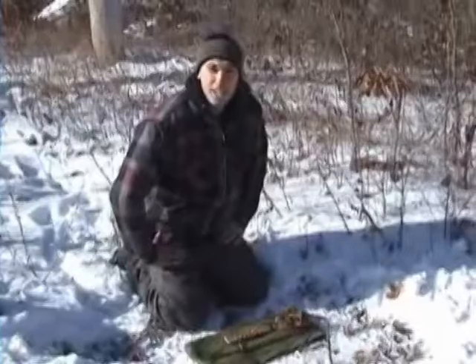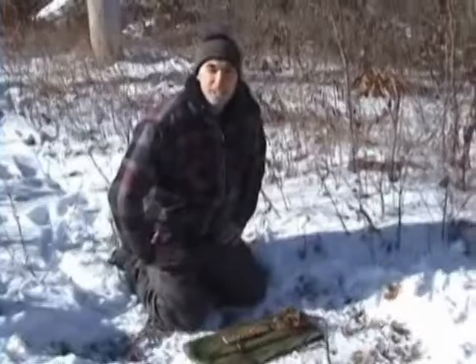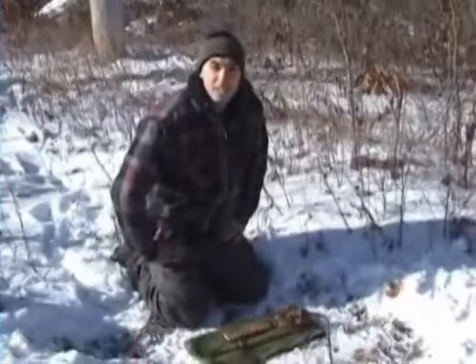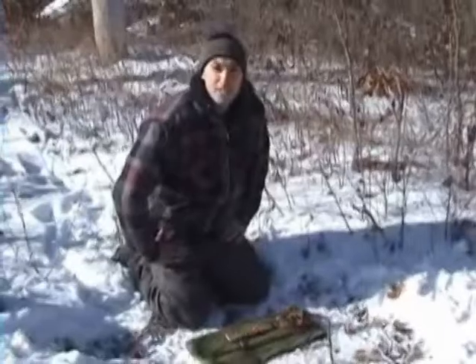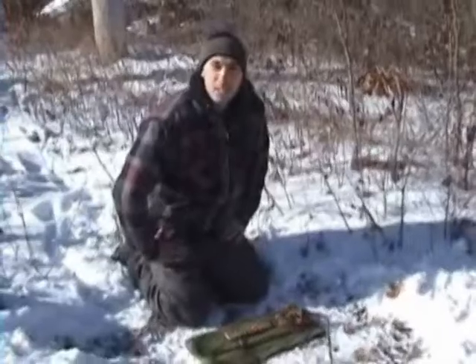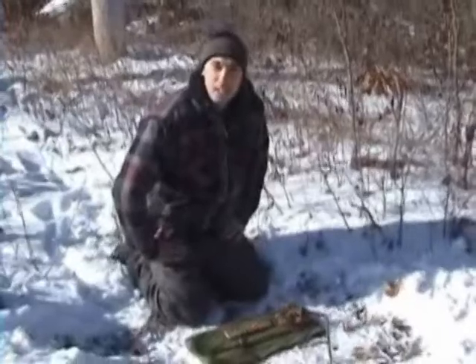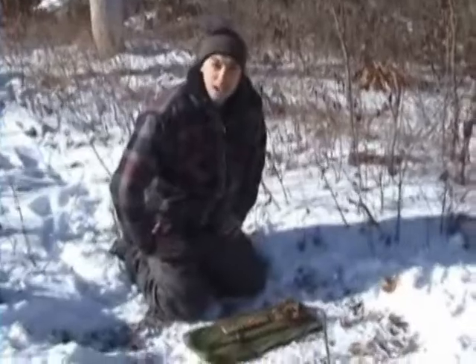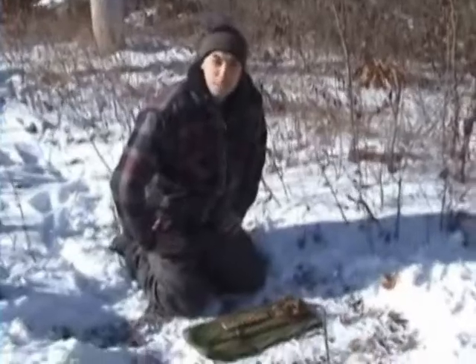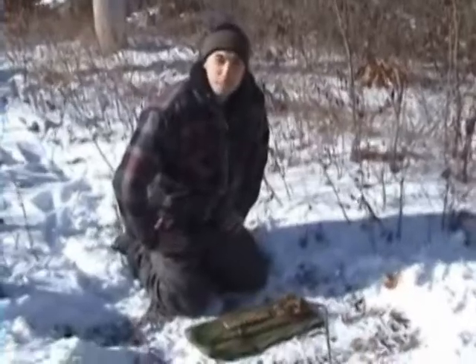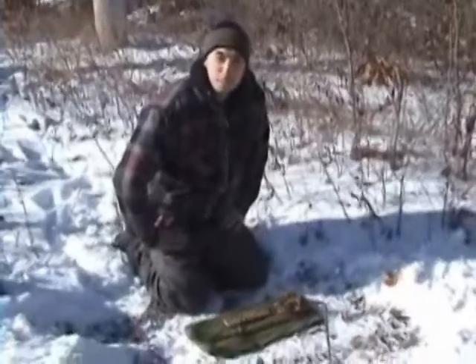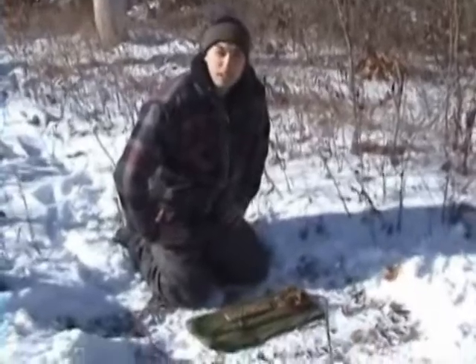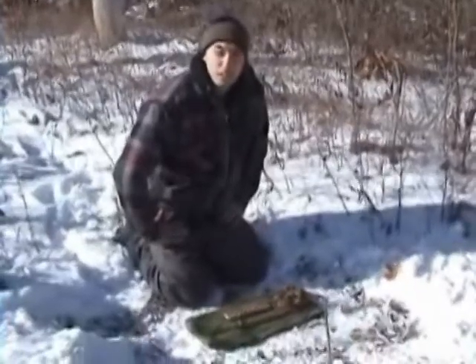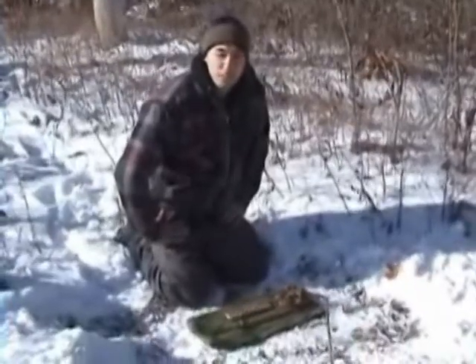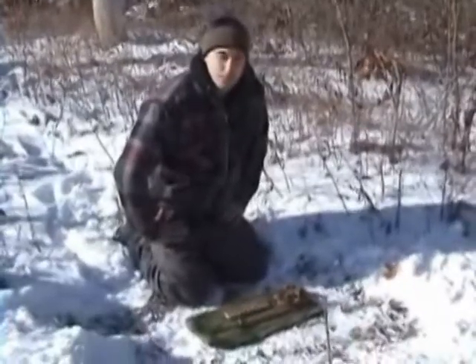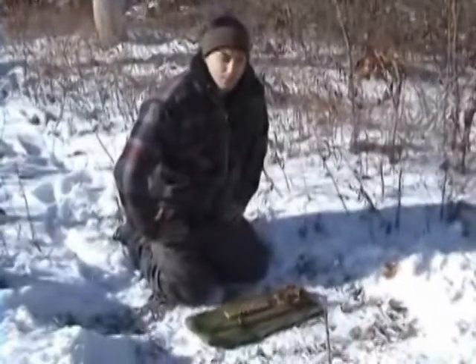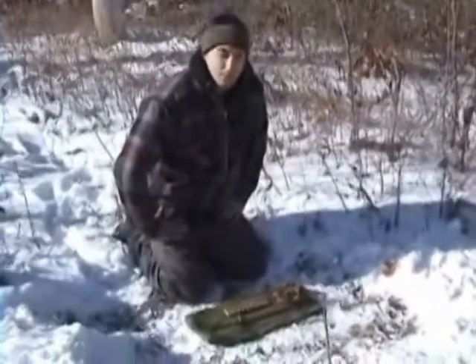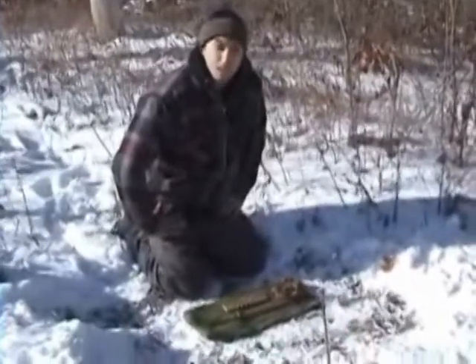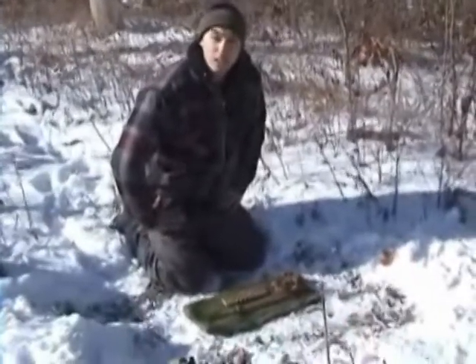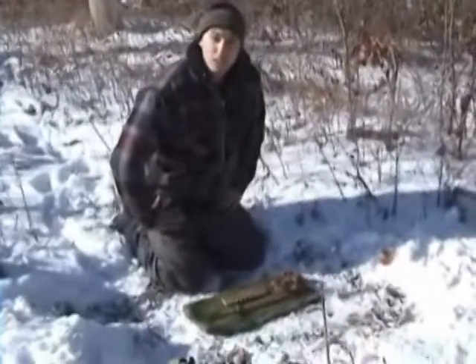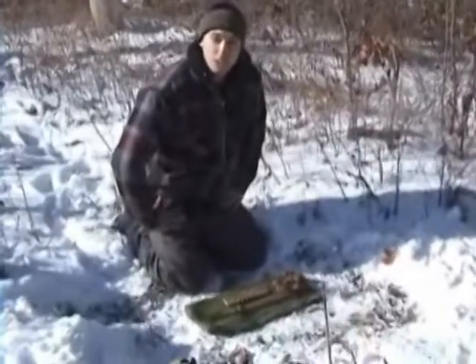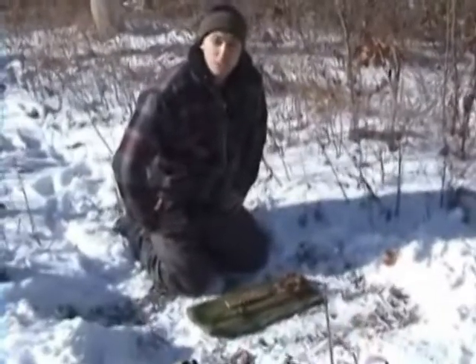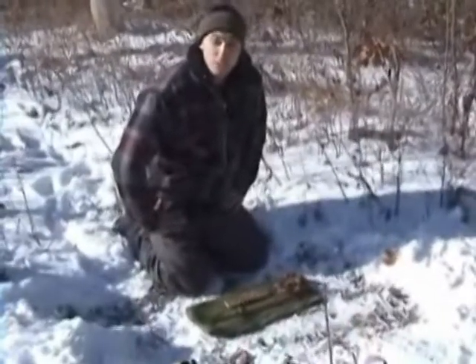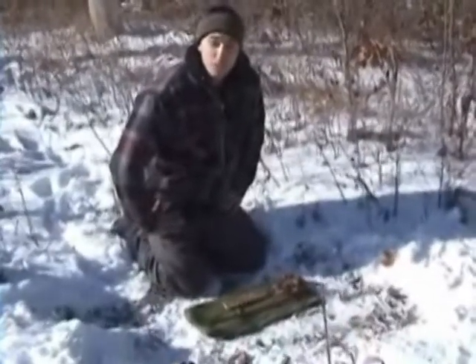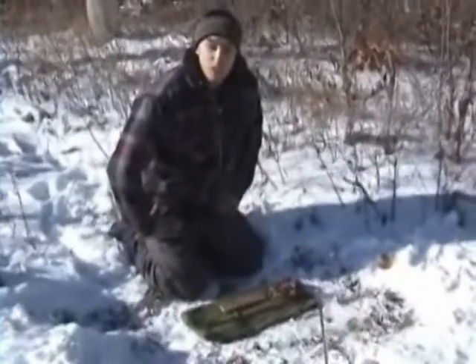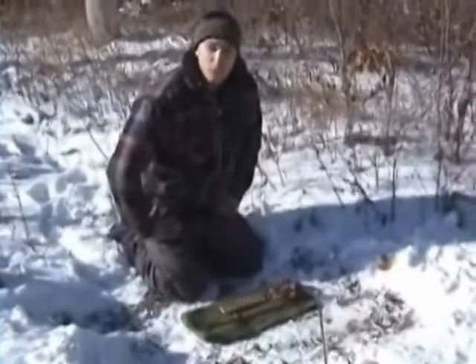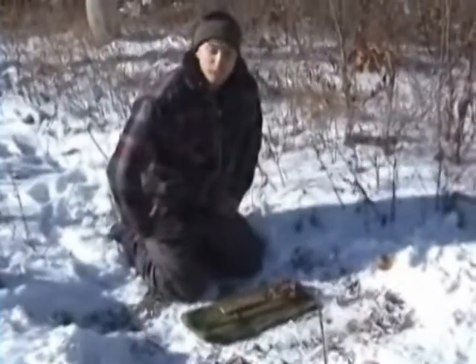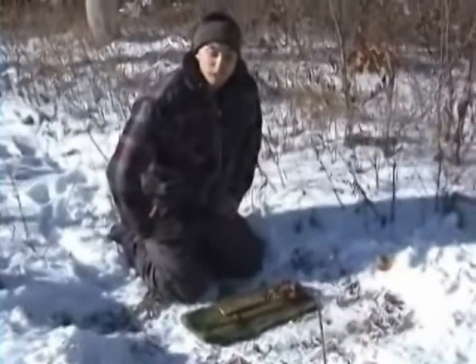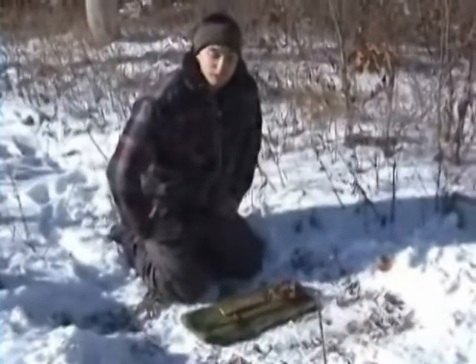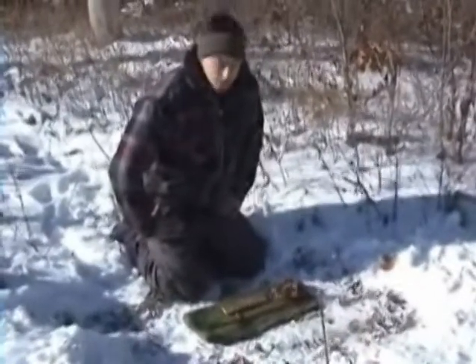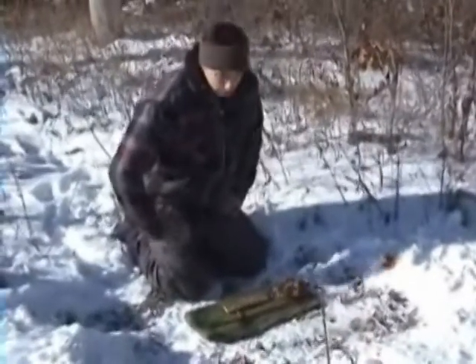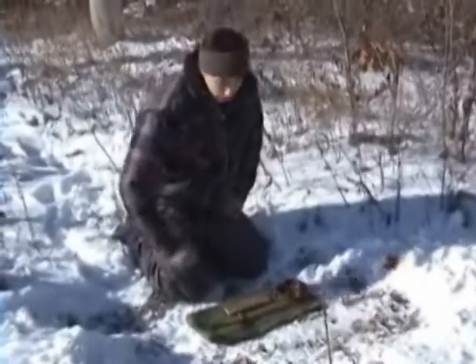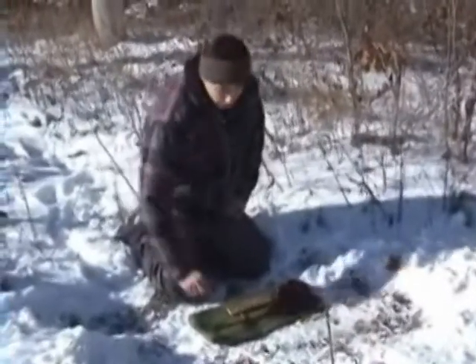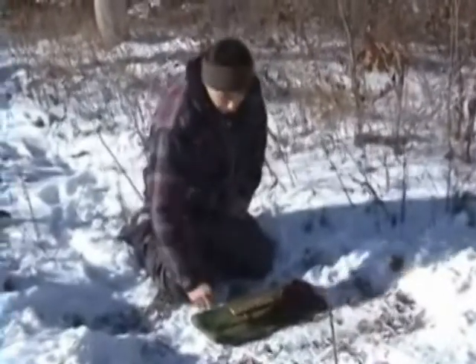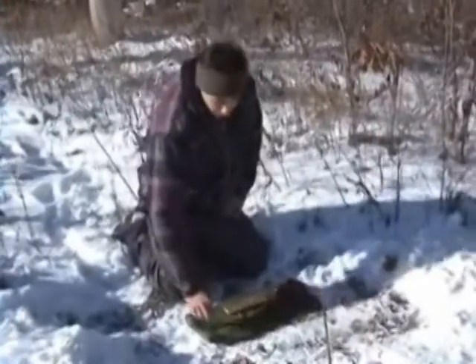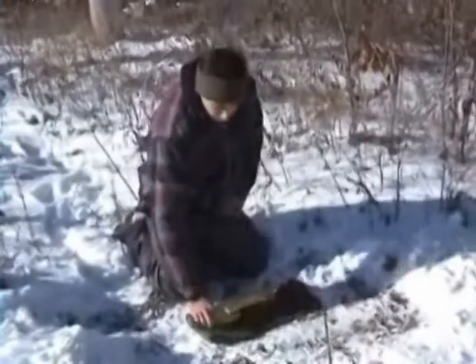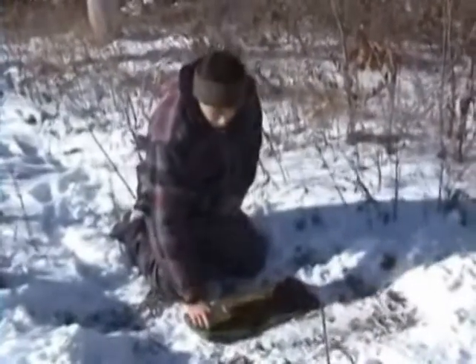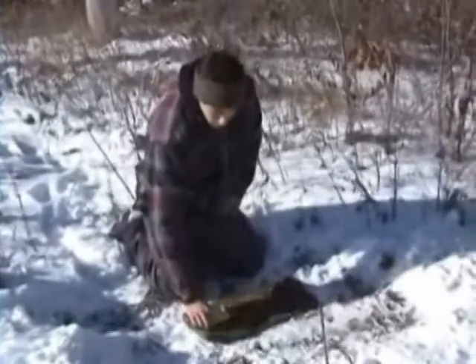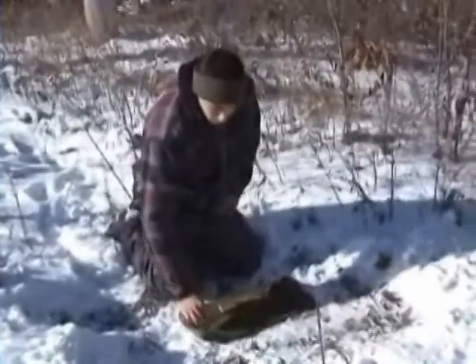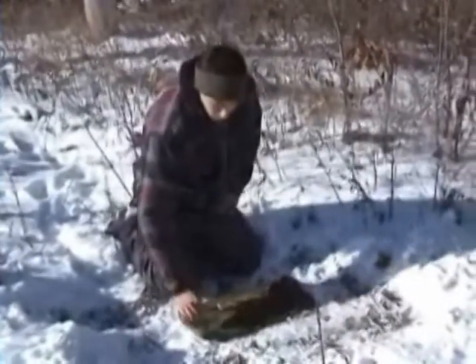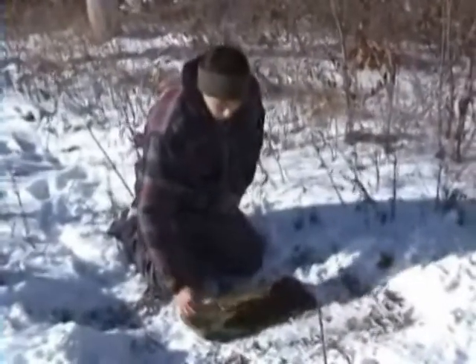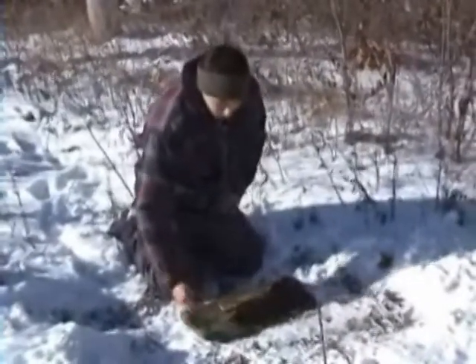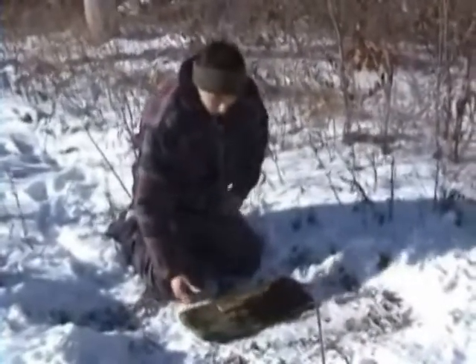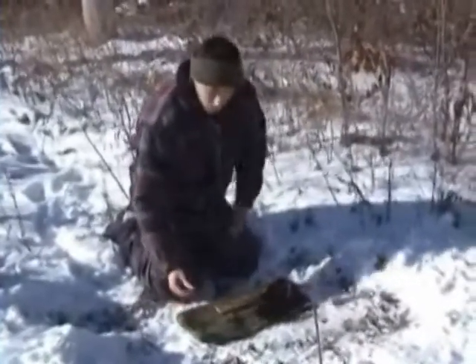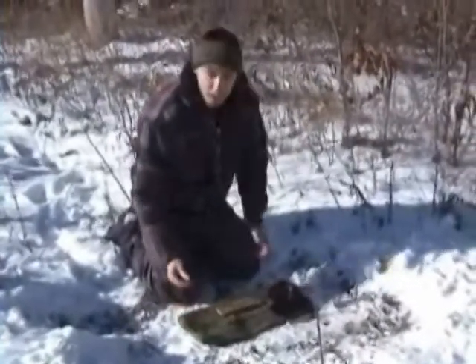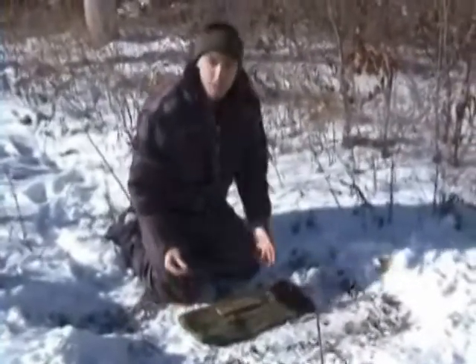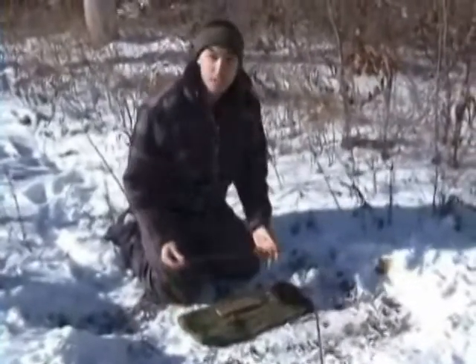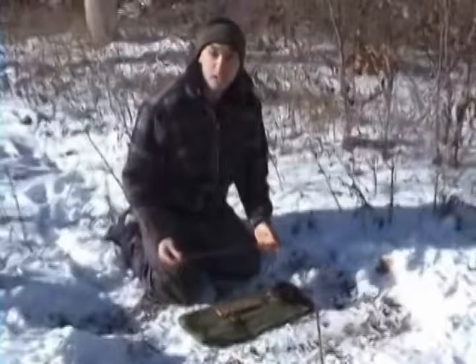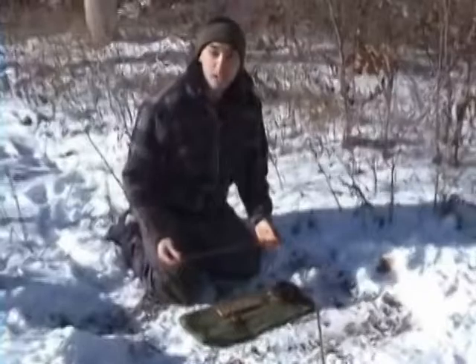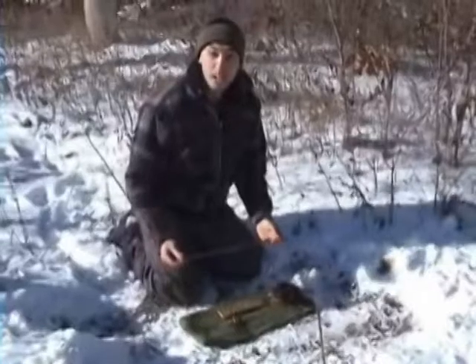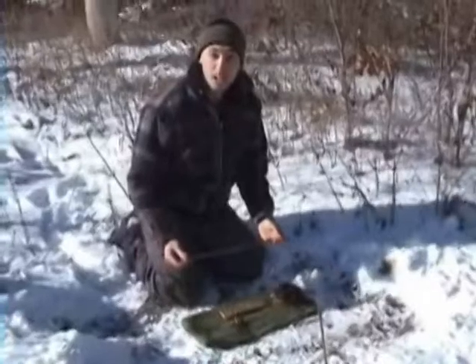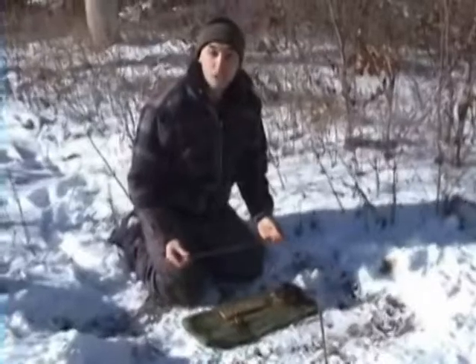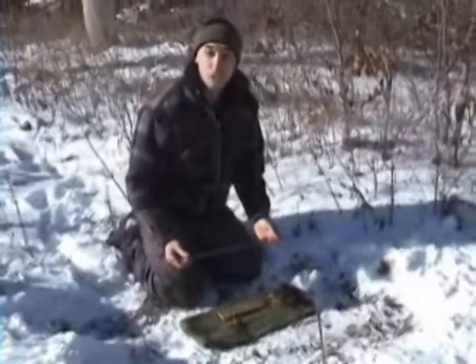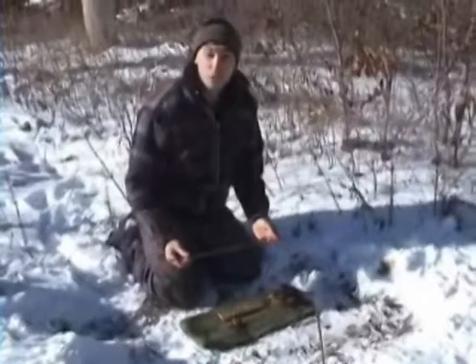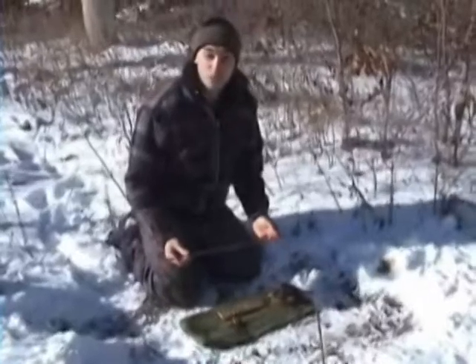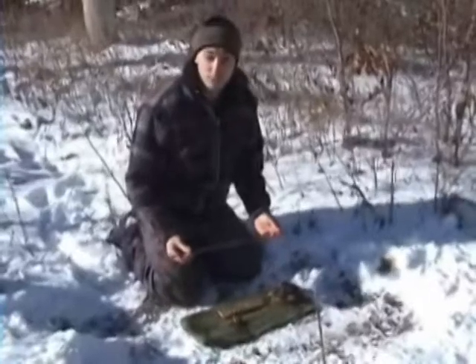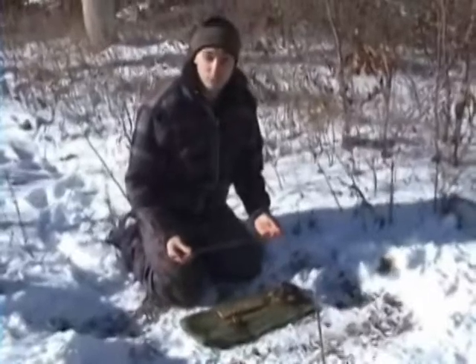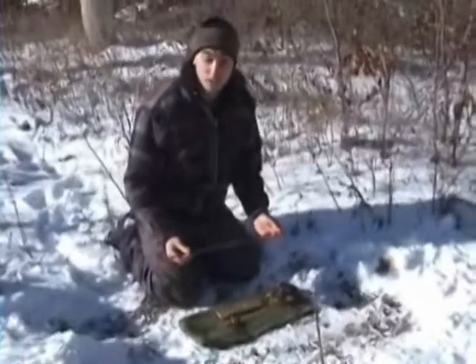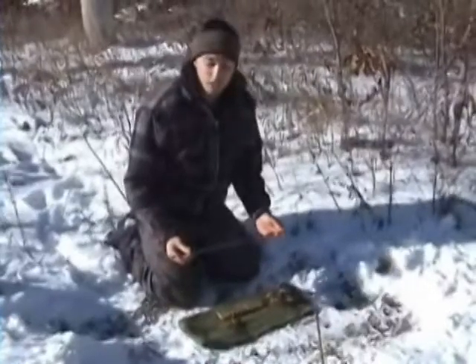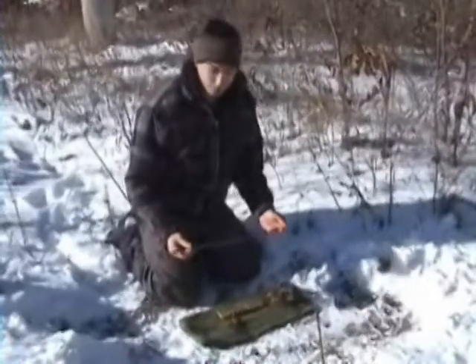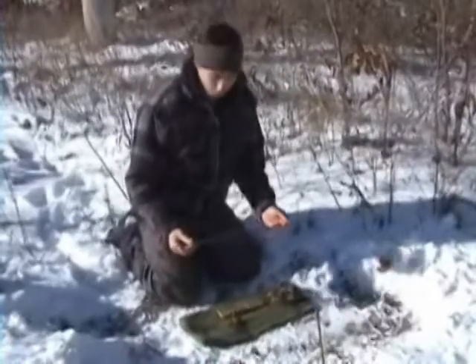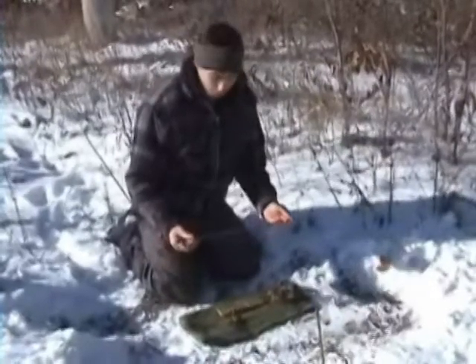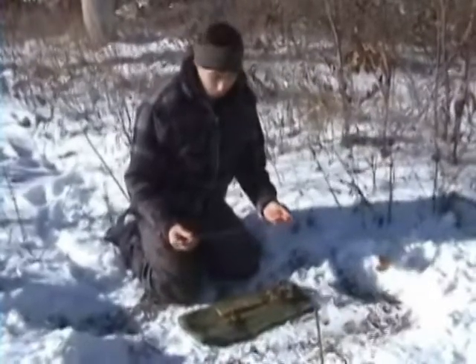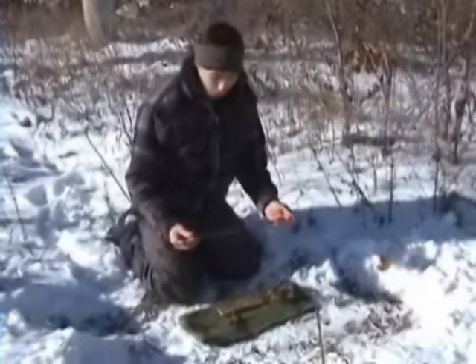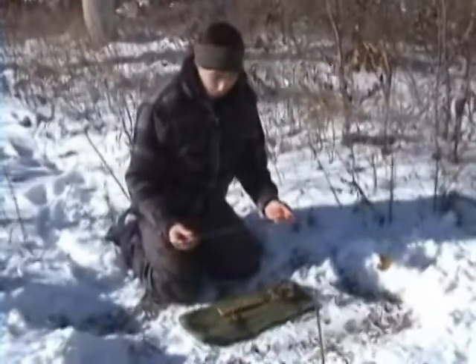Hi there, I'm Ian McKinnon with Children of the Earth Foundation and I'm going to demonstrate today the hand drill friction fire method.